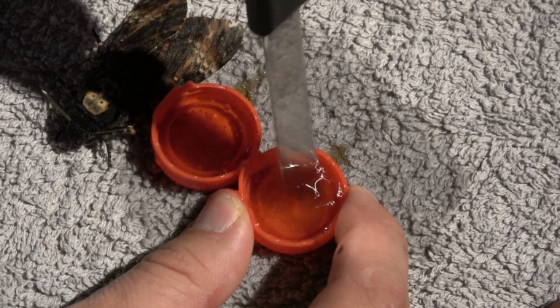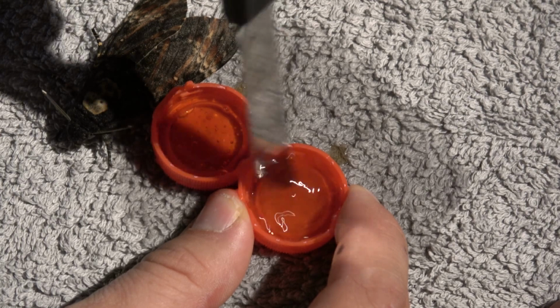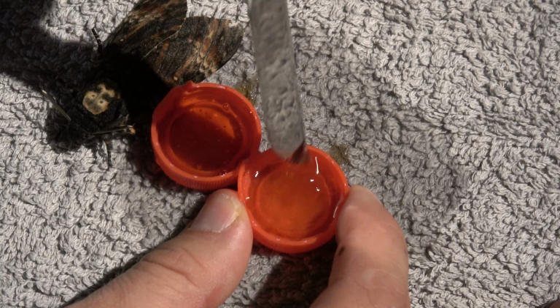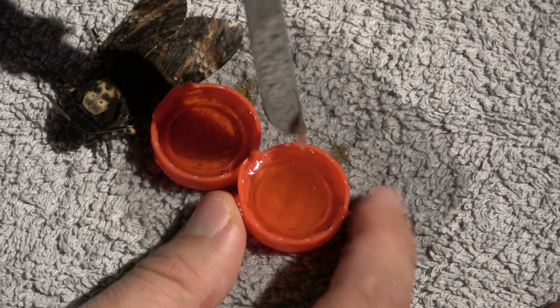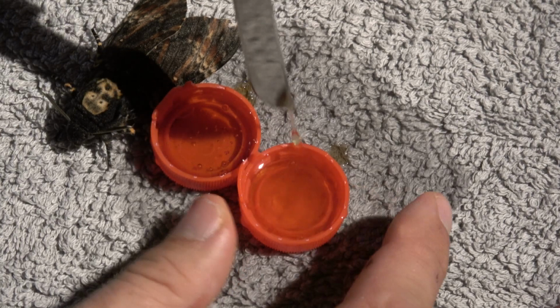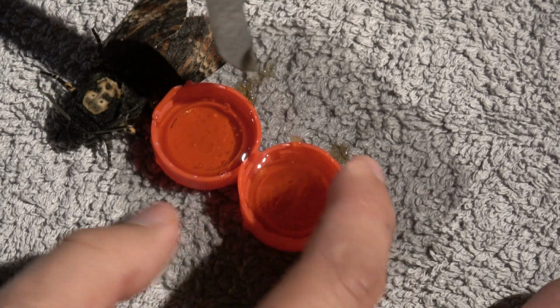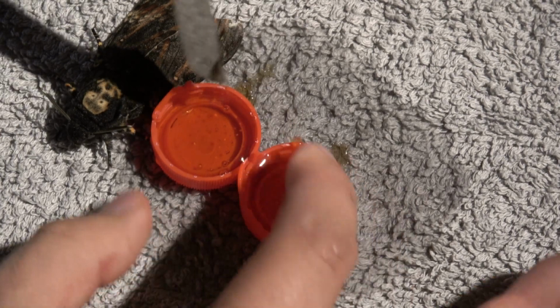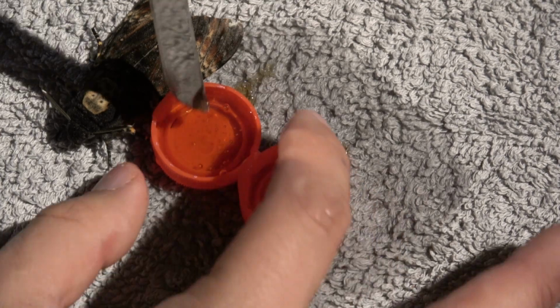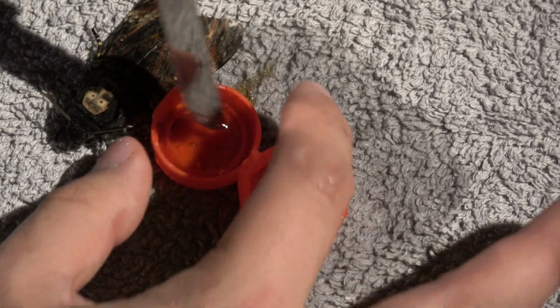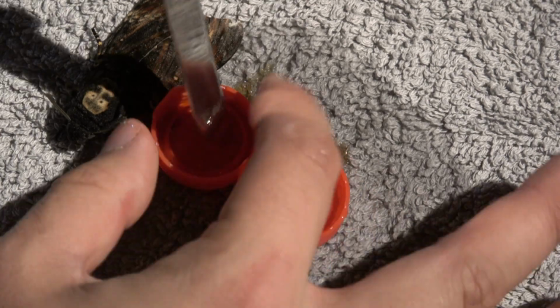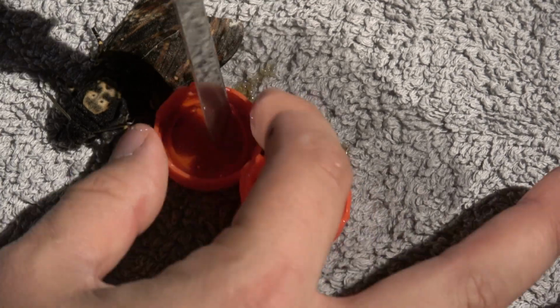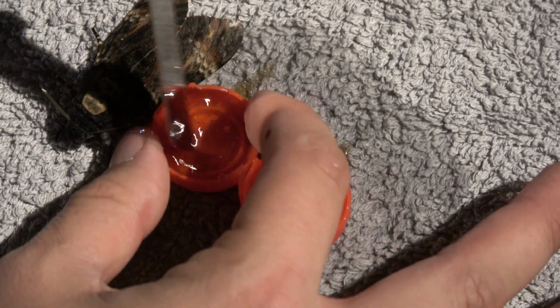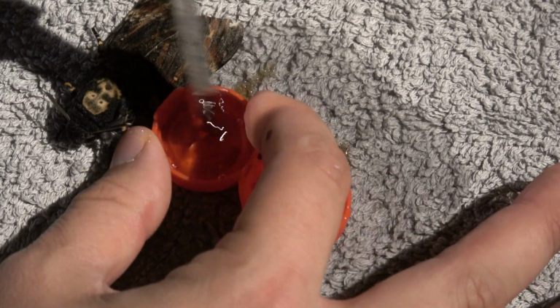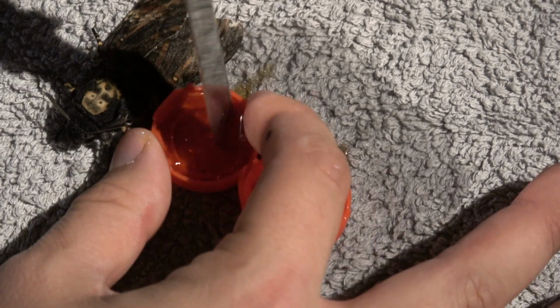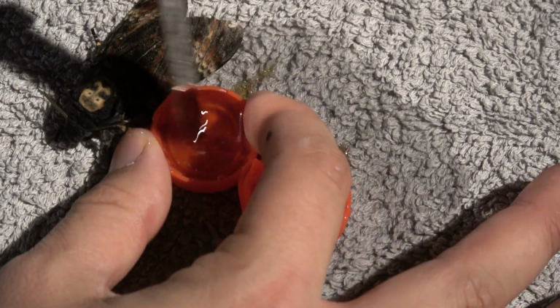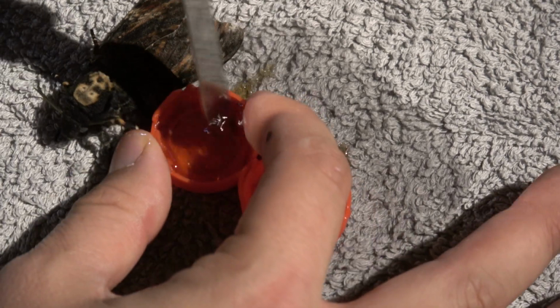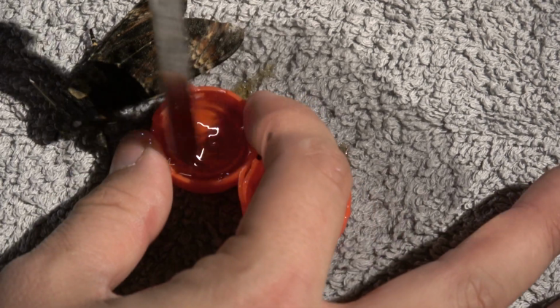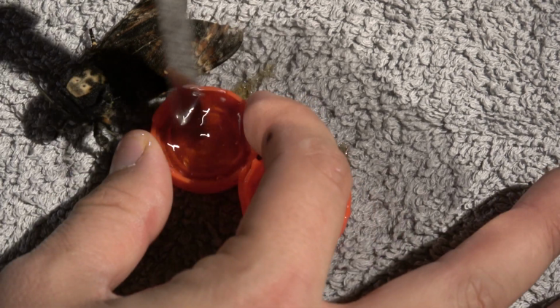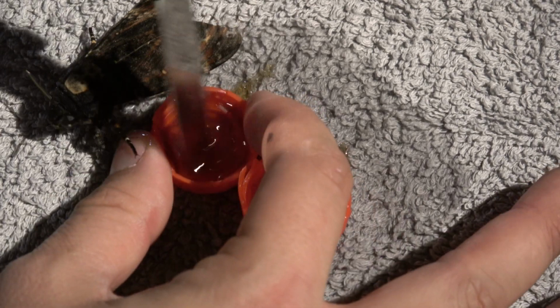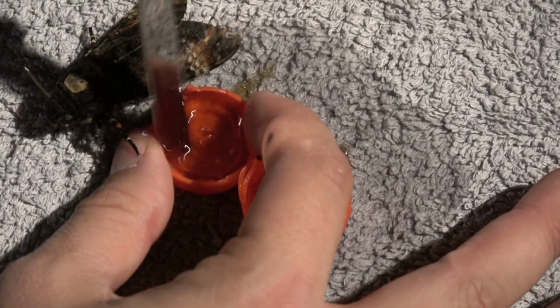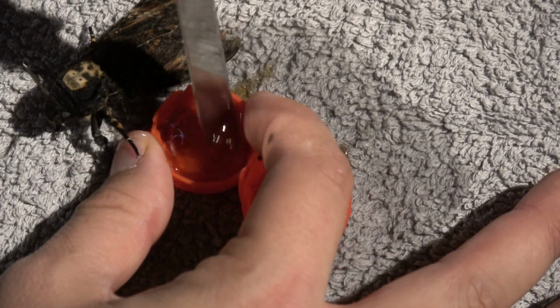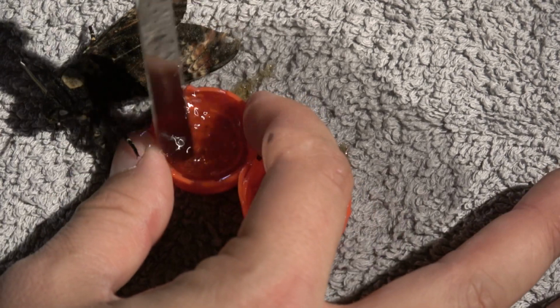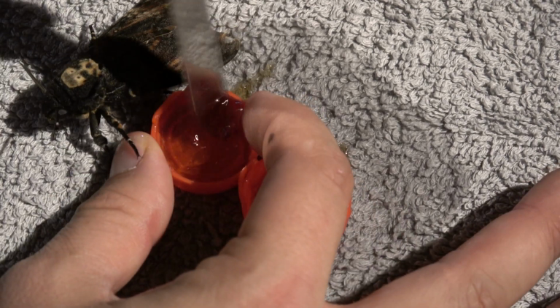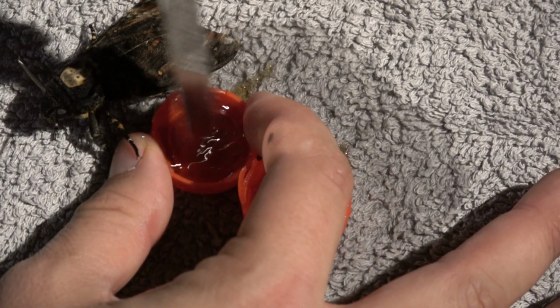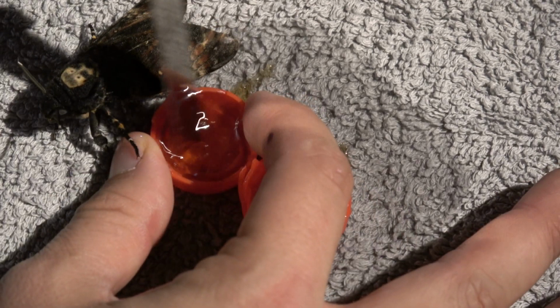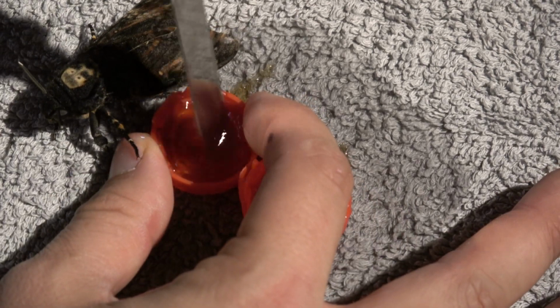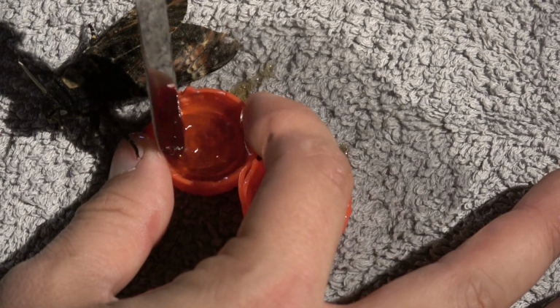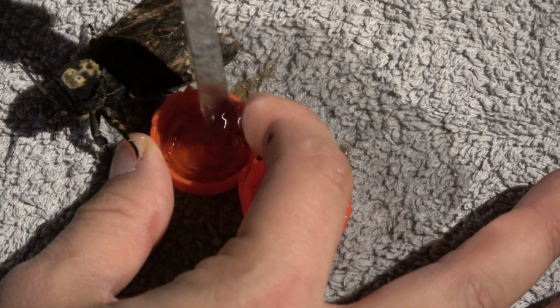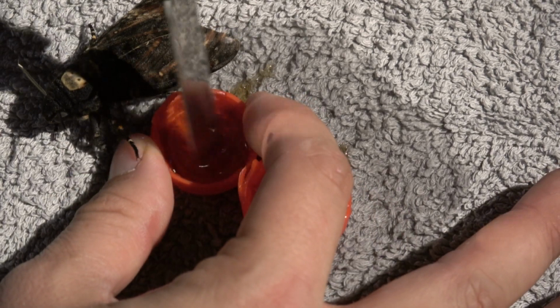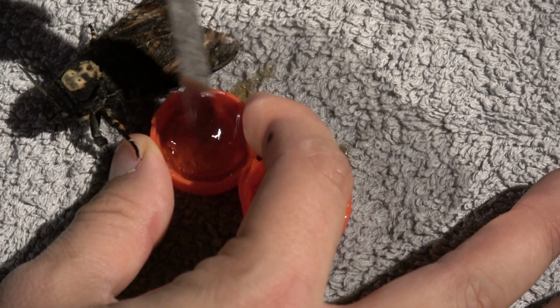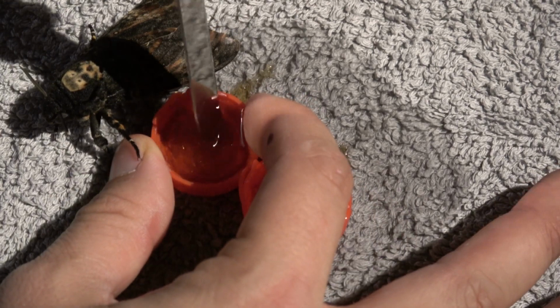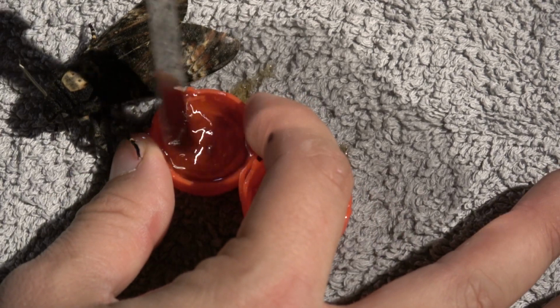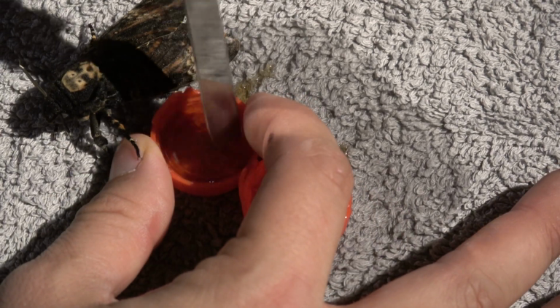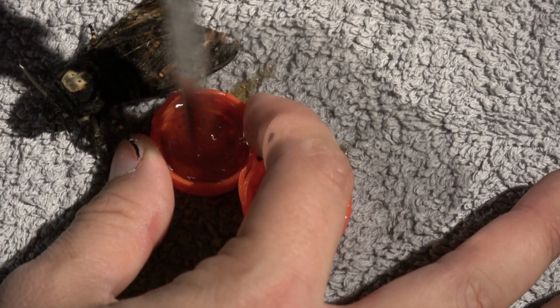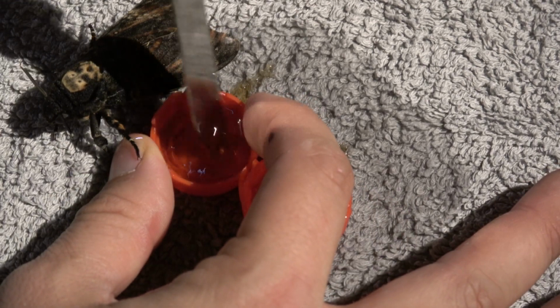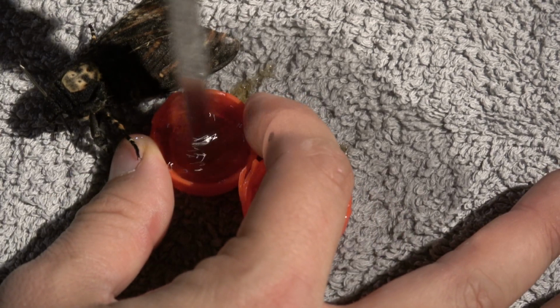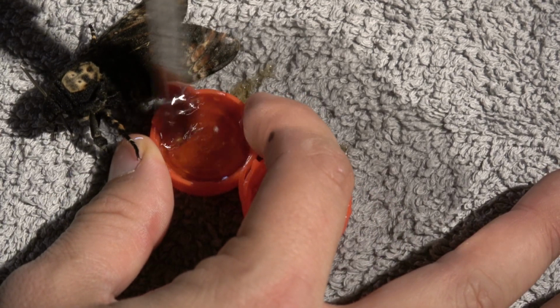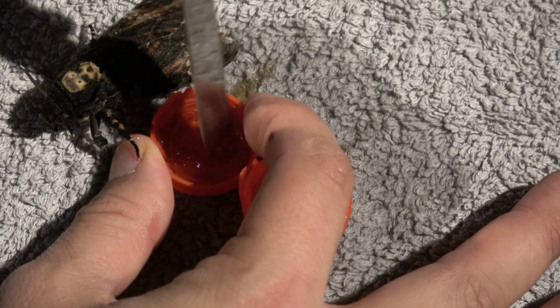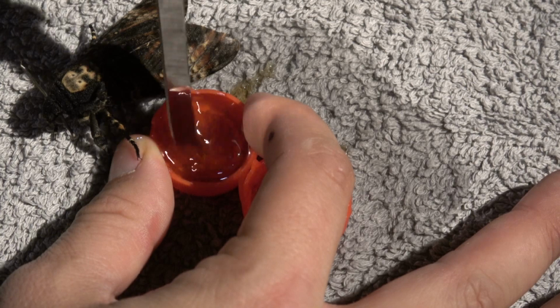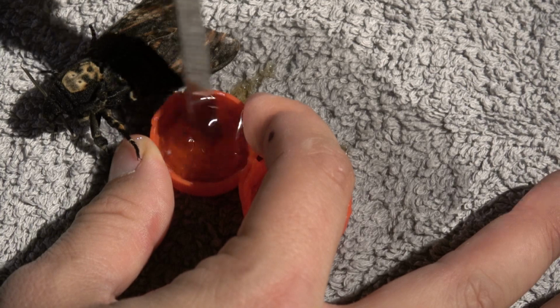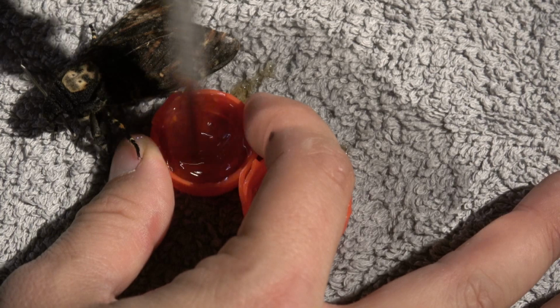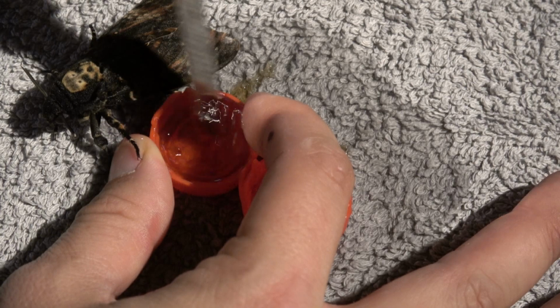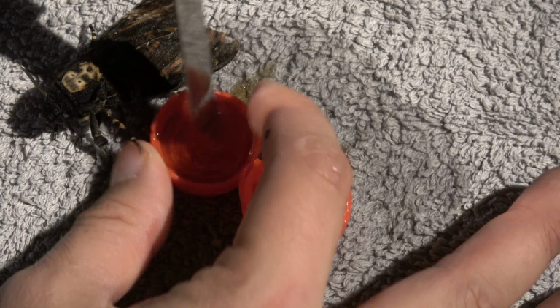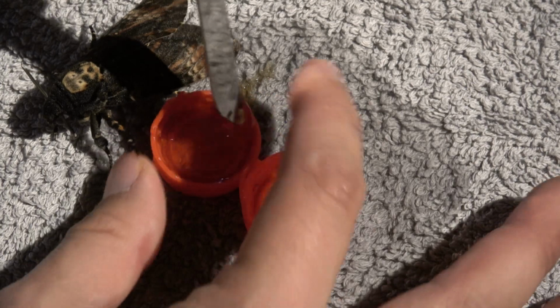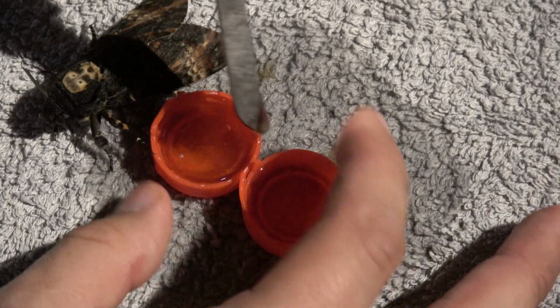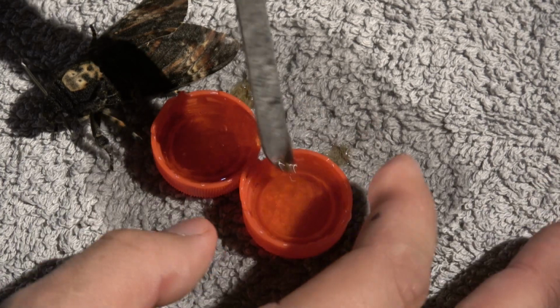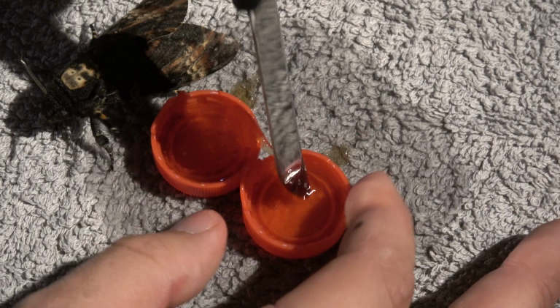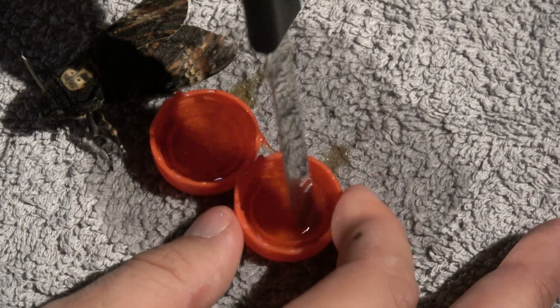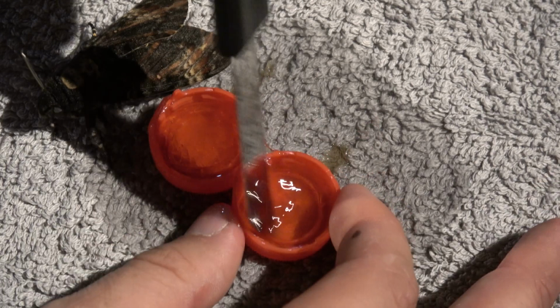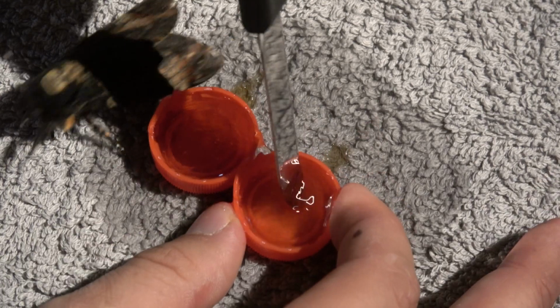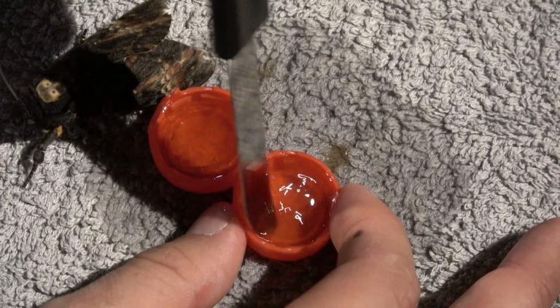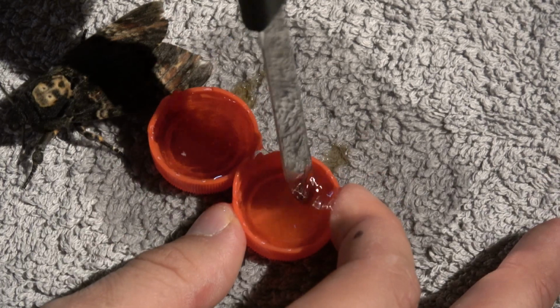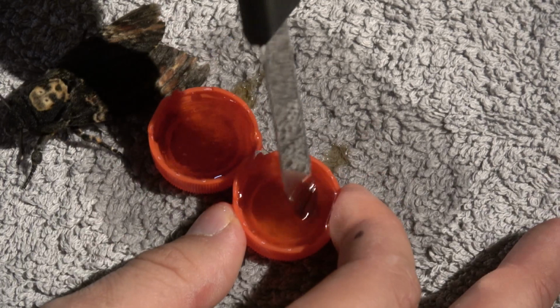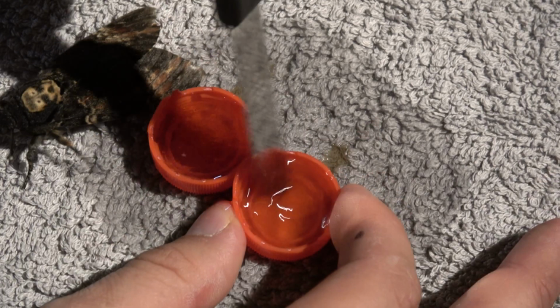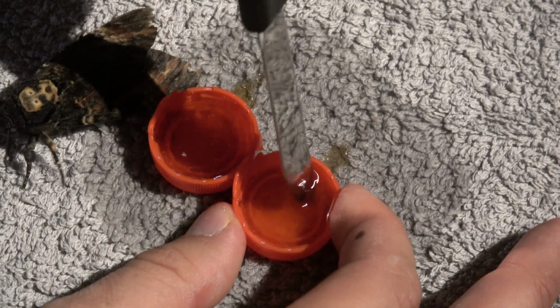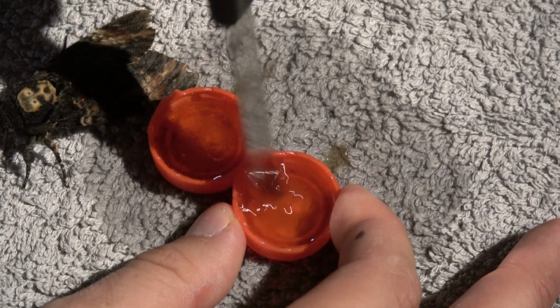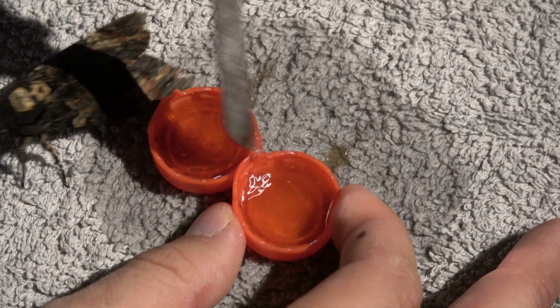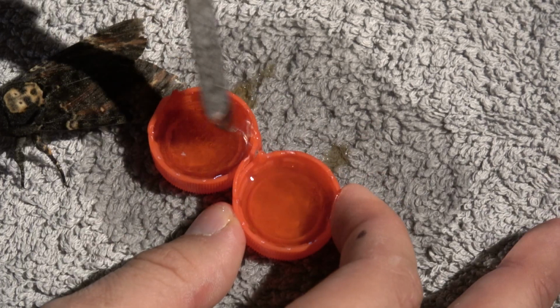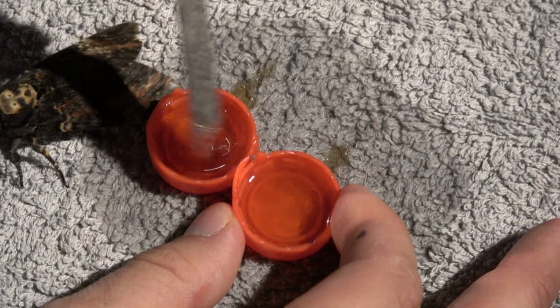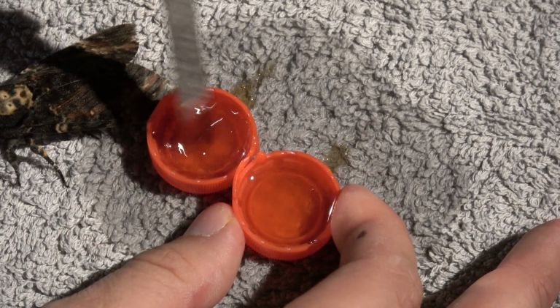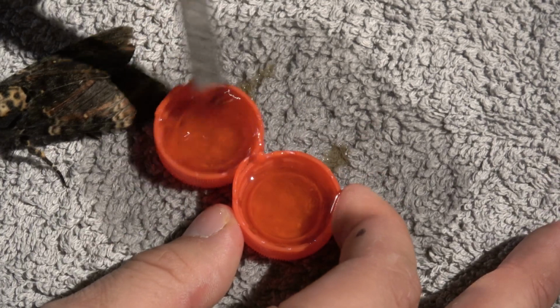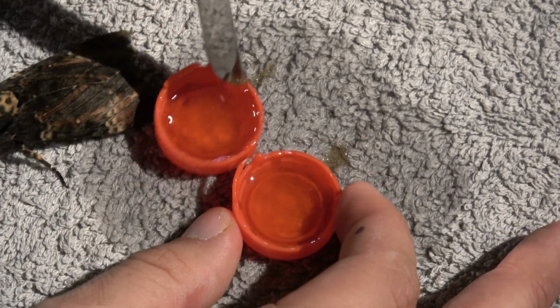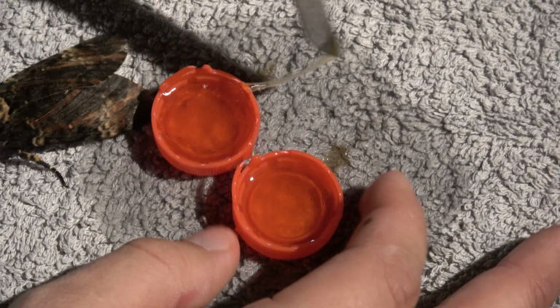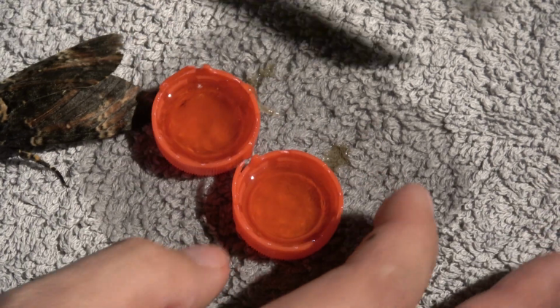Next, you can stir it a little to make sure it is actually mixing. I am not doing this with professional equipment, as you can see, but hey — if it works, it works. That's my saying.